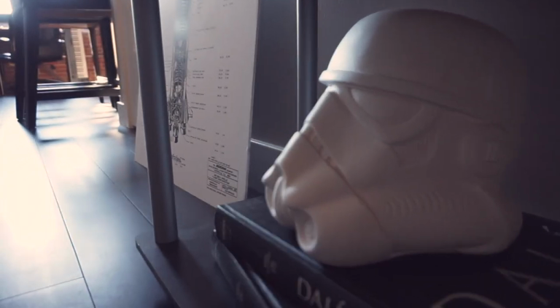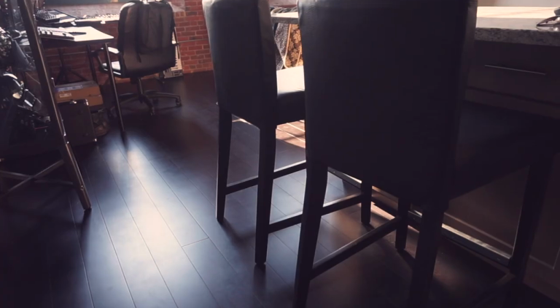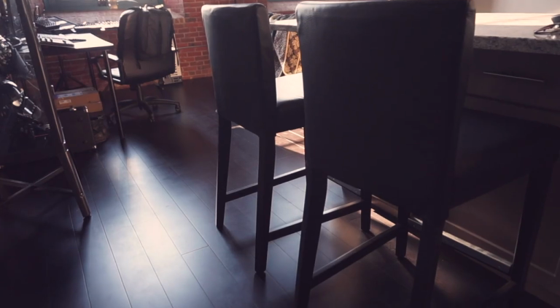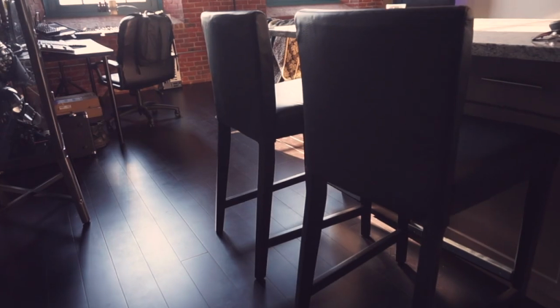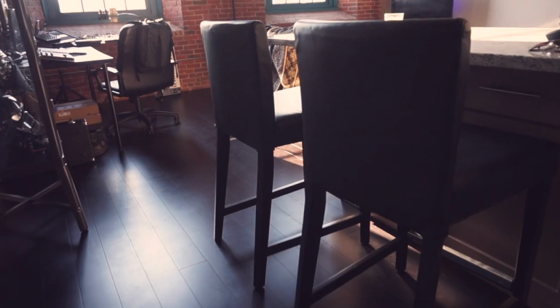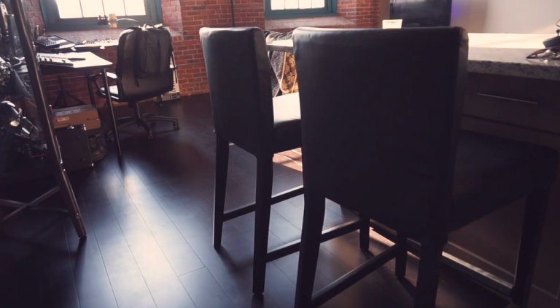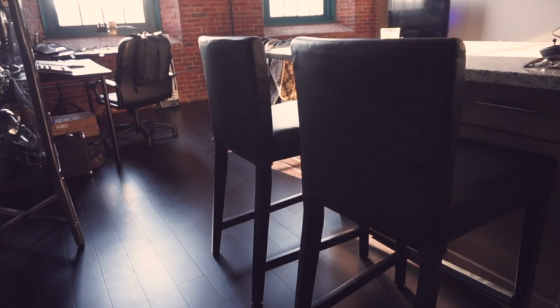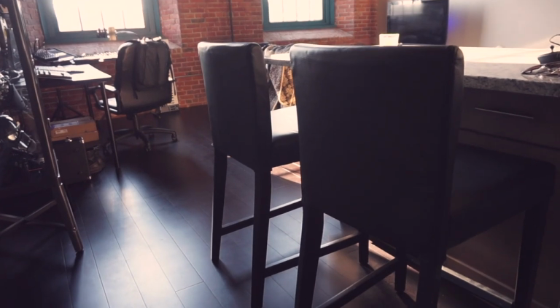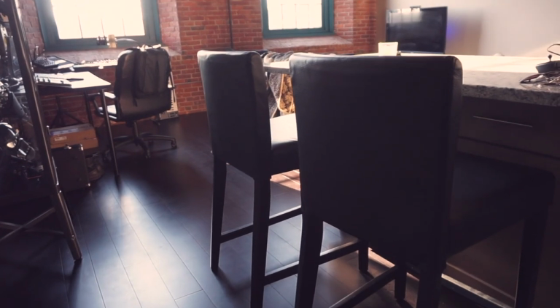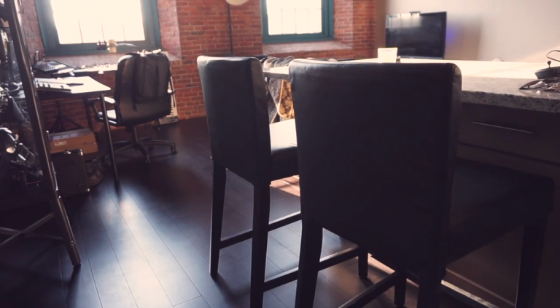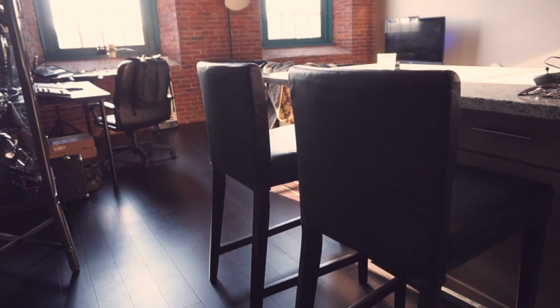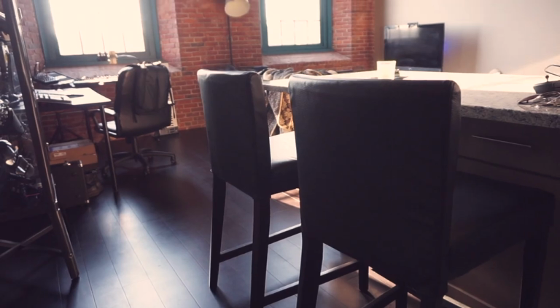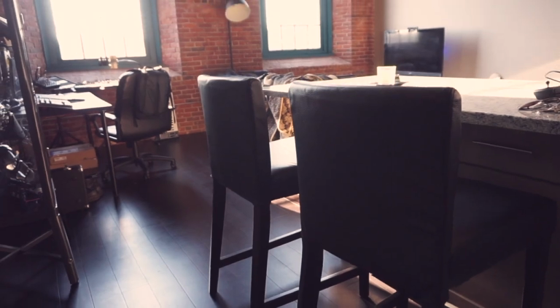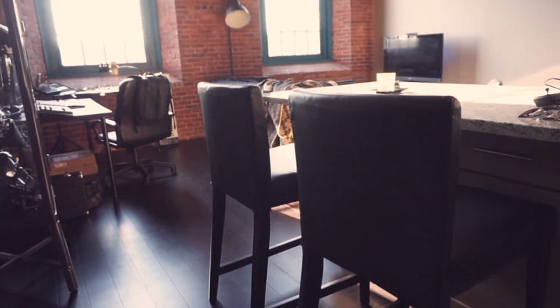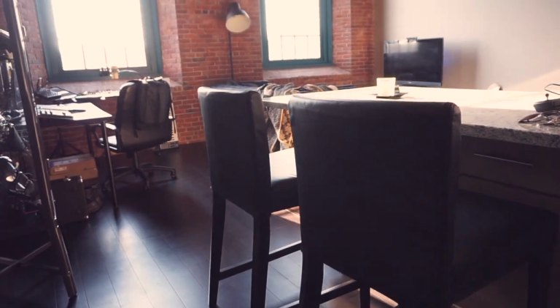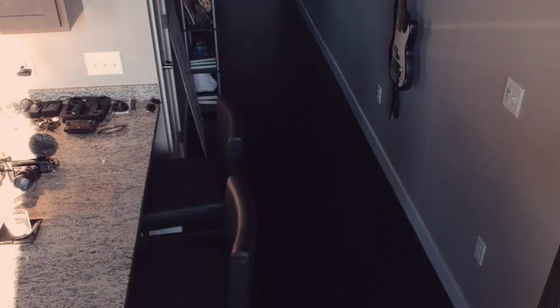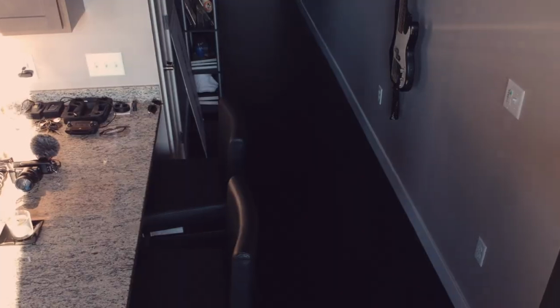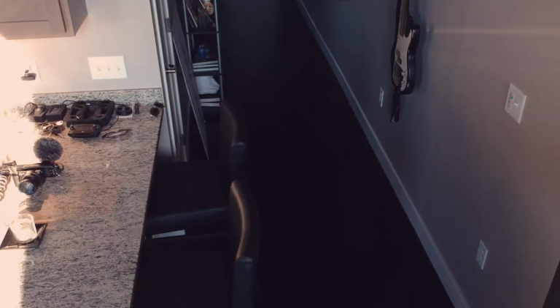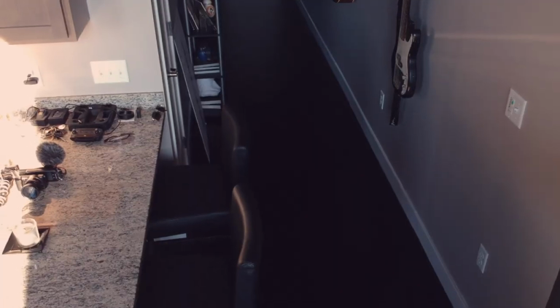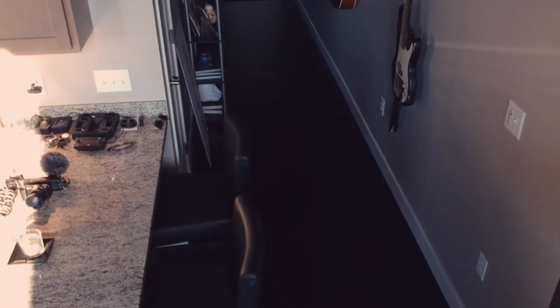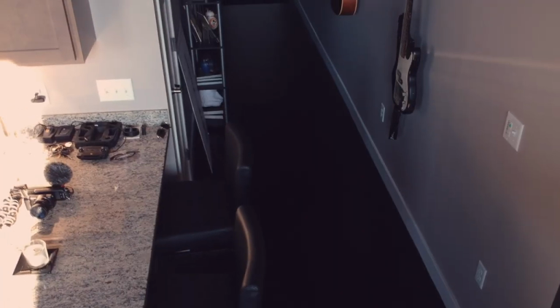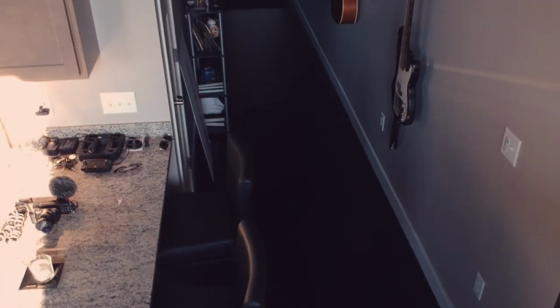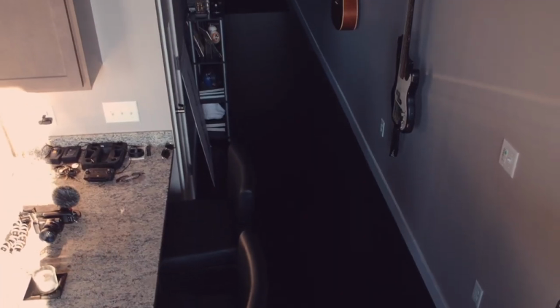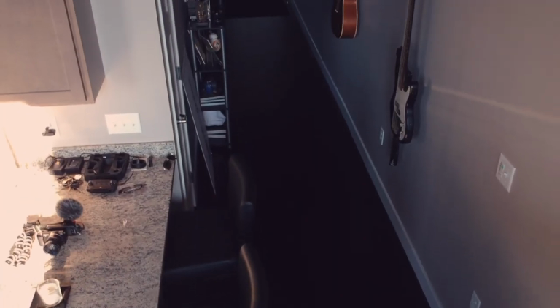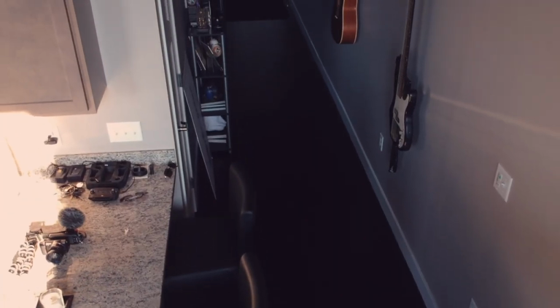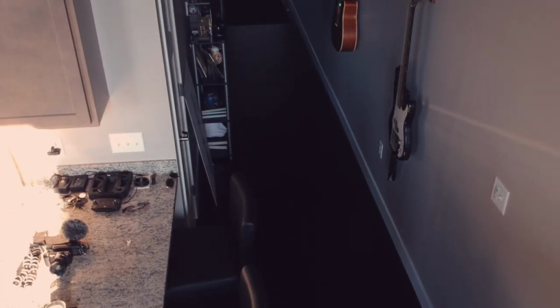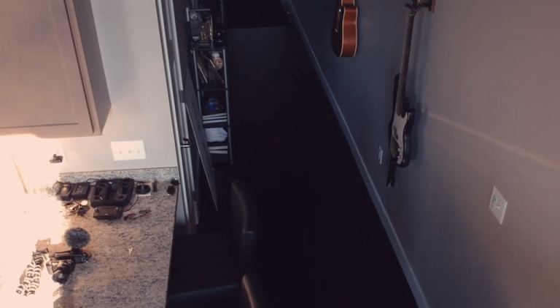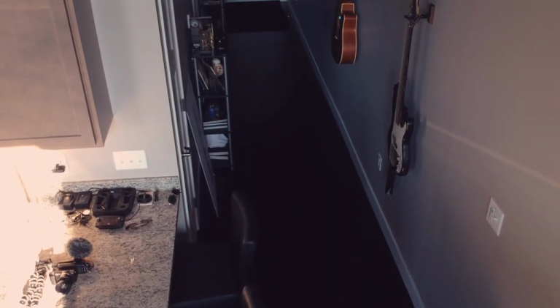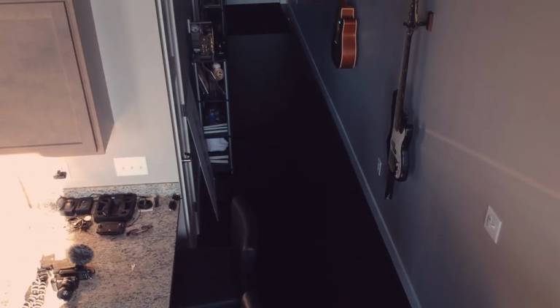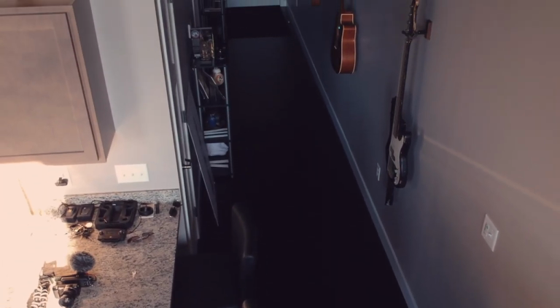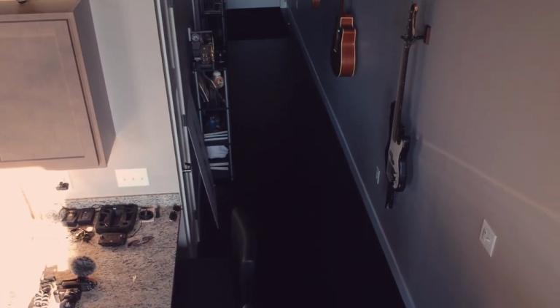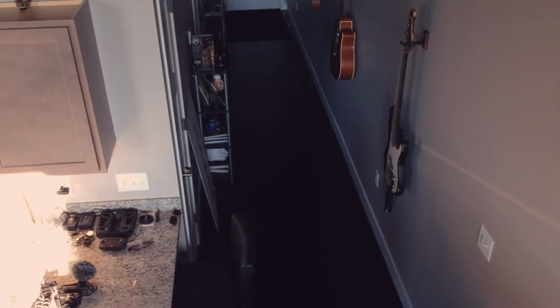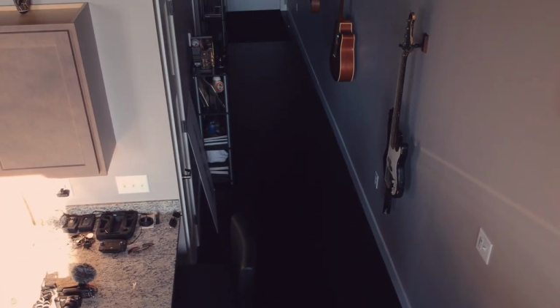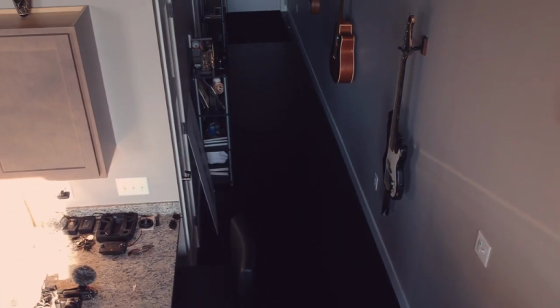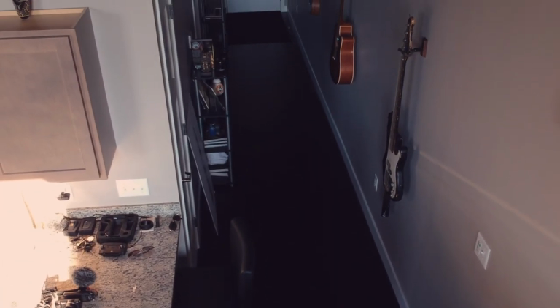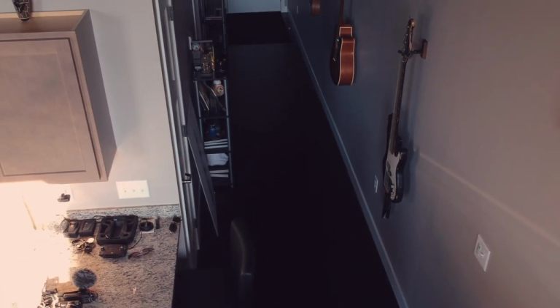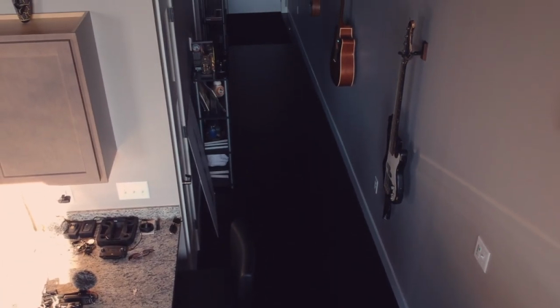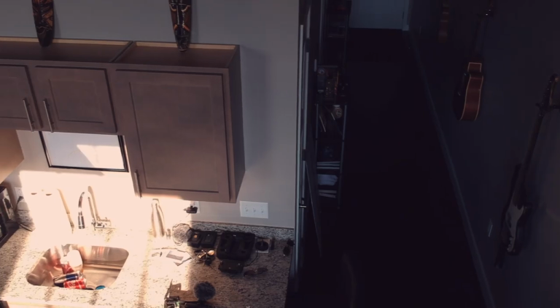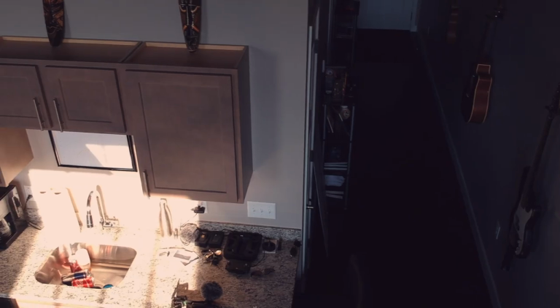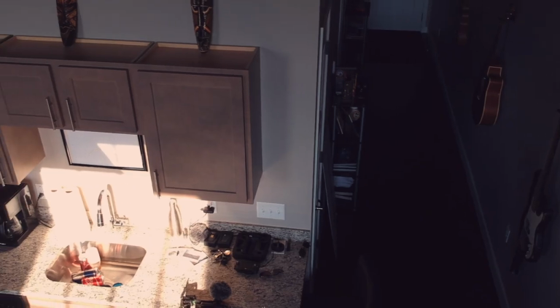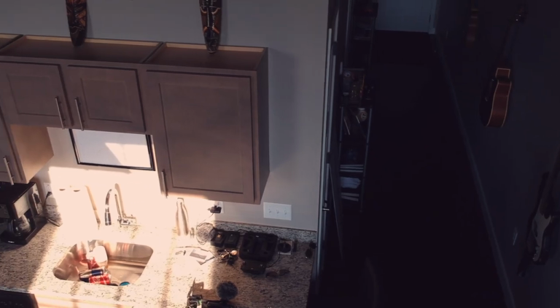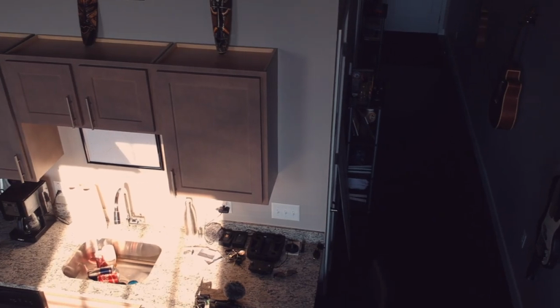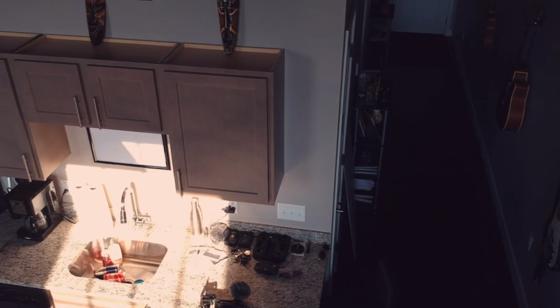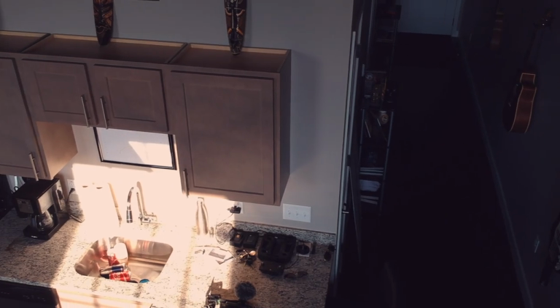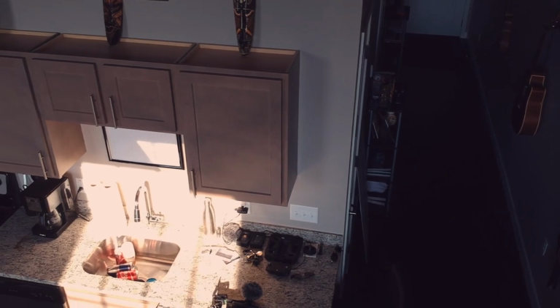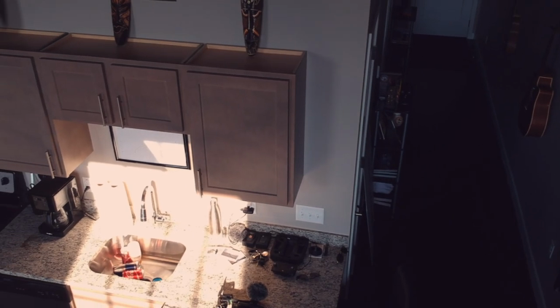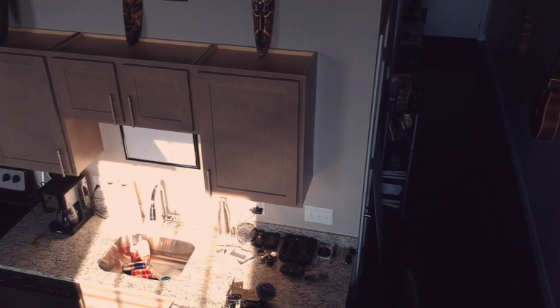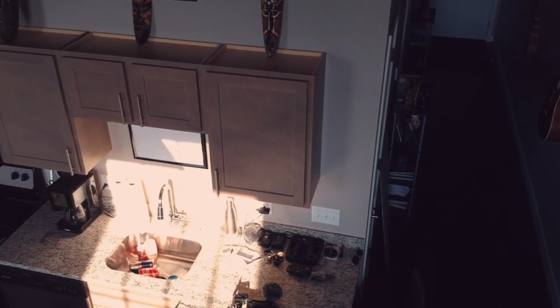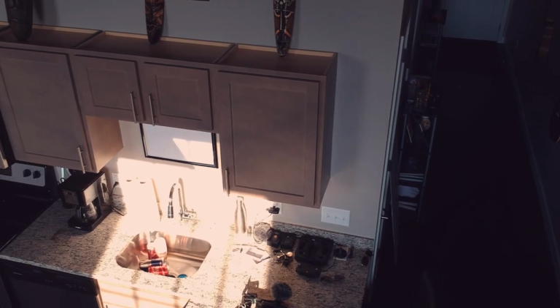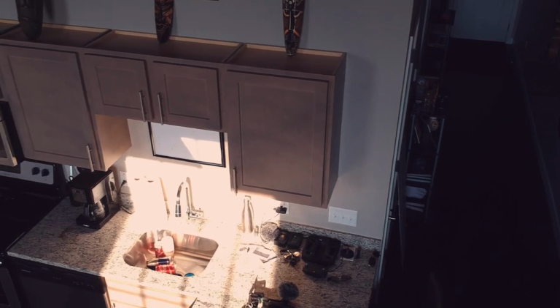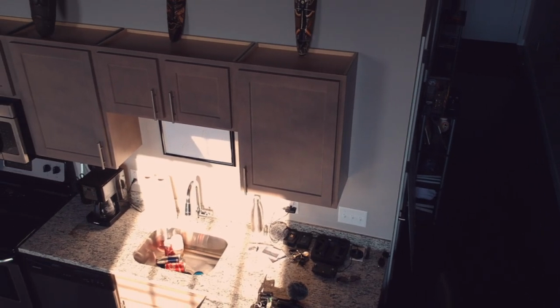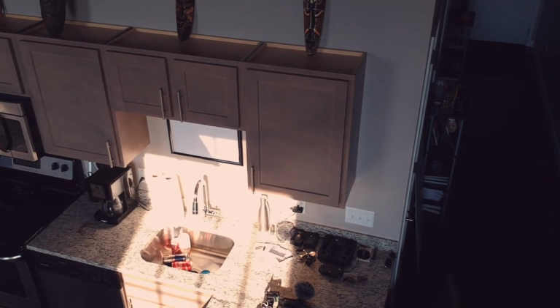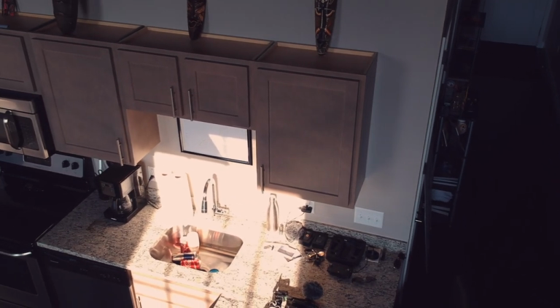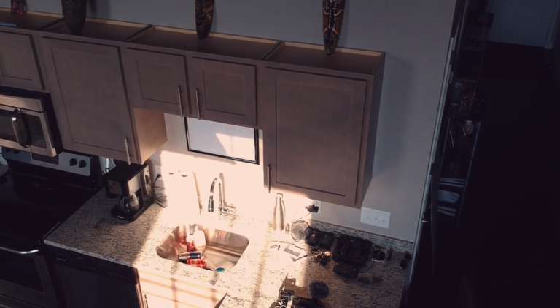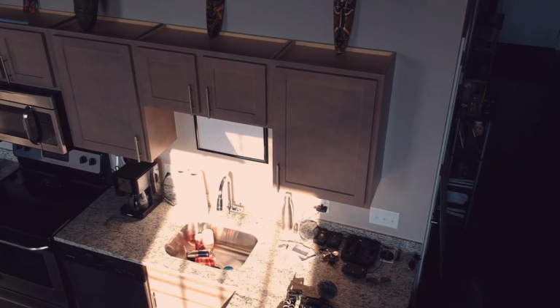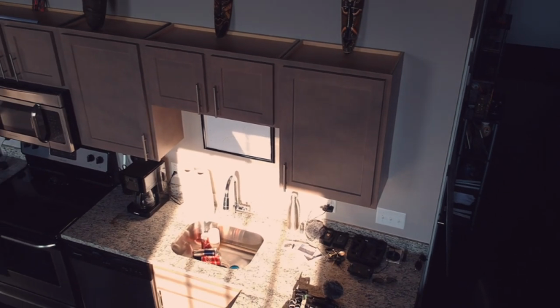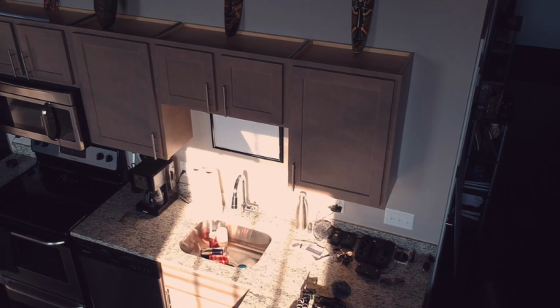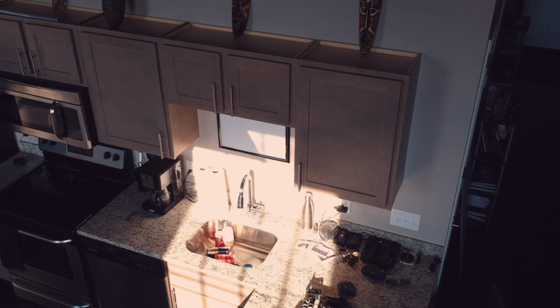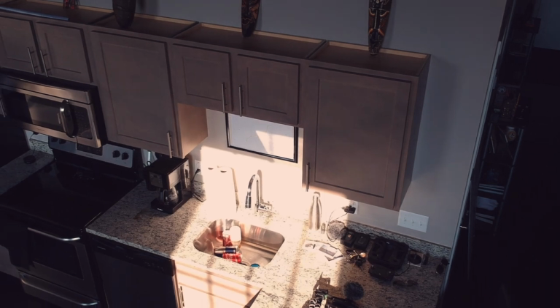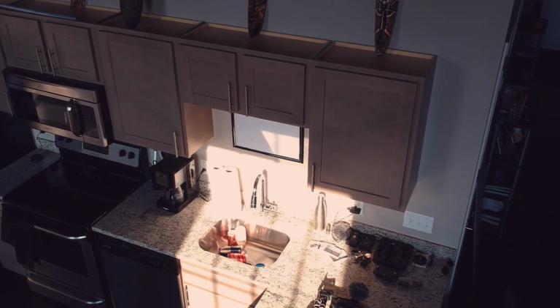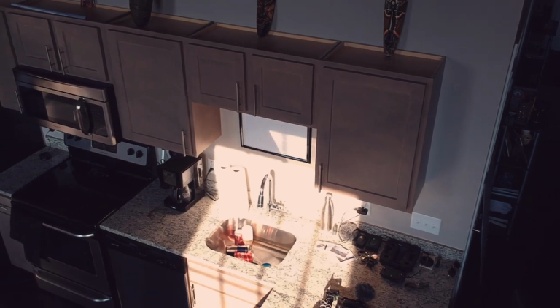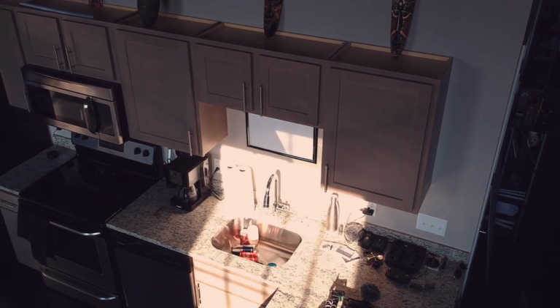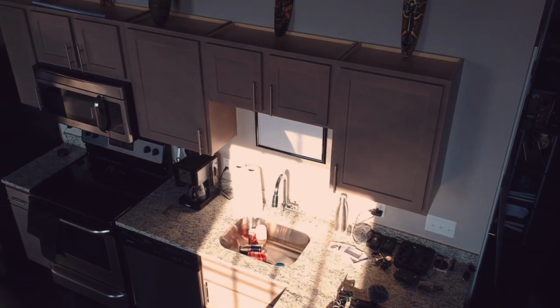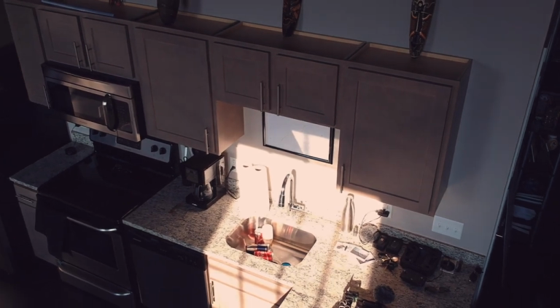As we go a little further into the apartment, you'll see the kitchen. I've got granite countertops and stainless steel appliances — those came with the apartment.